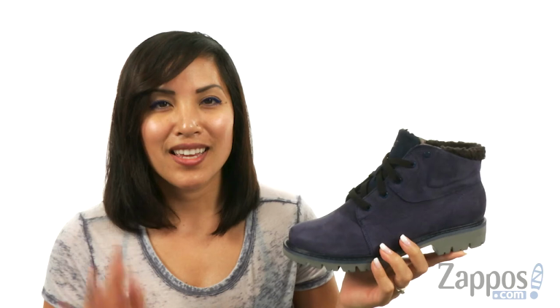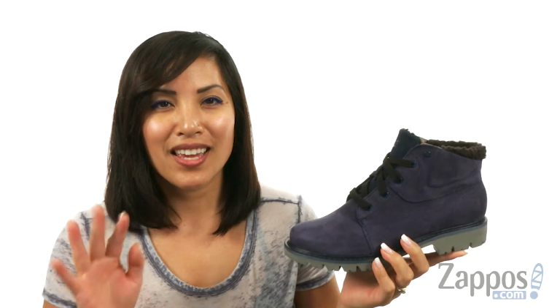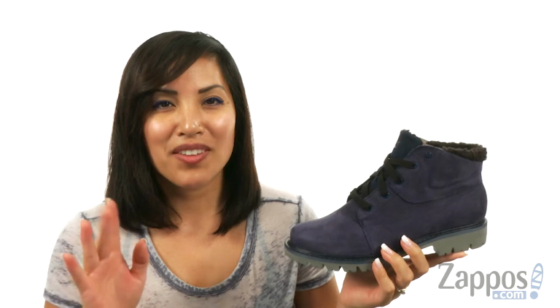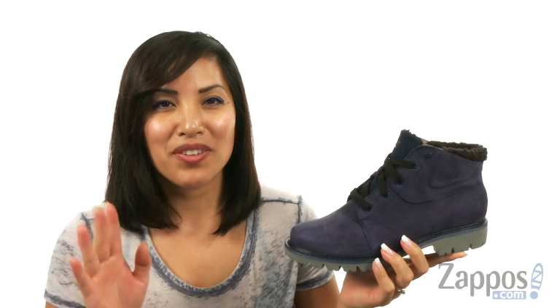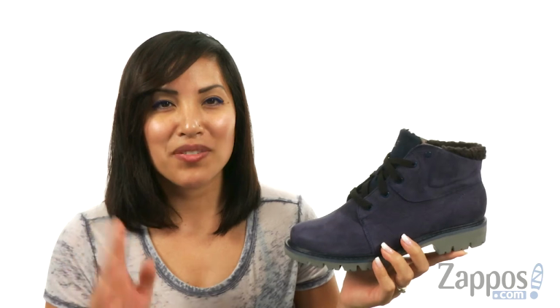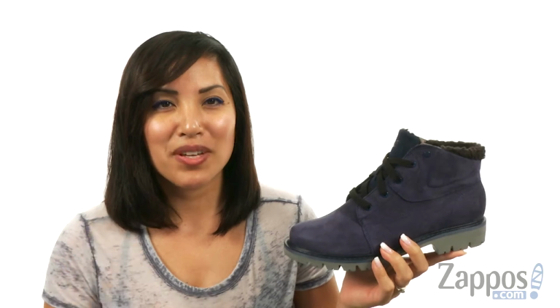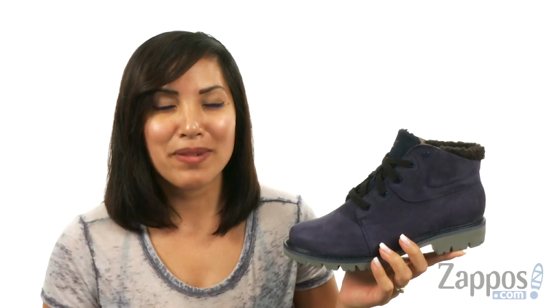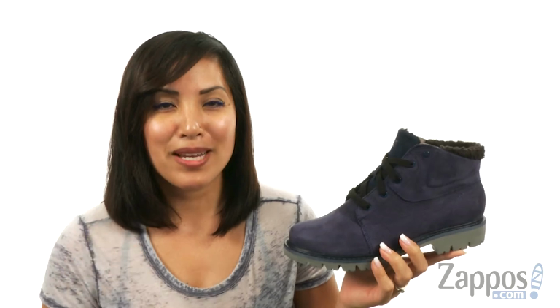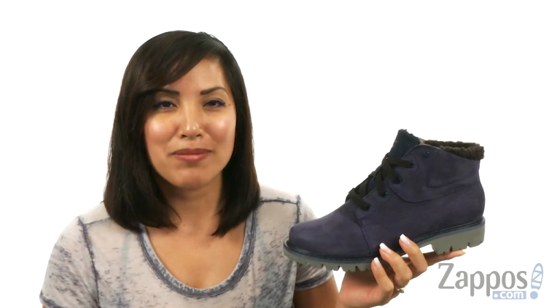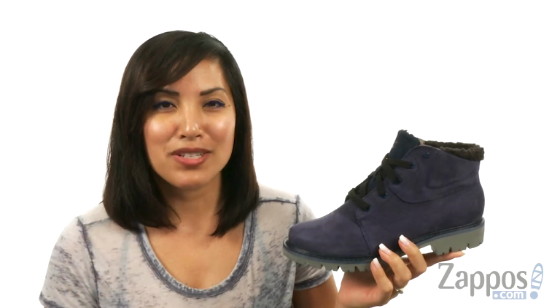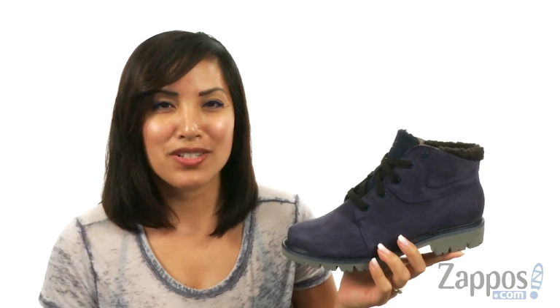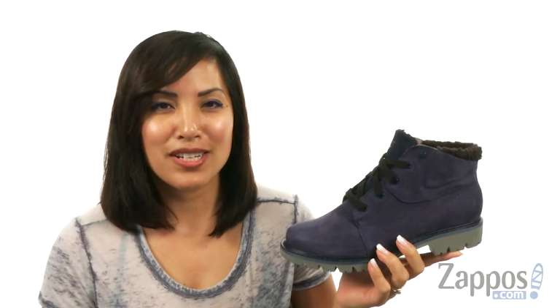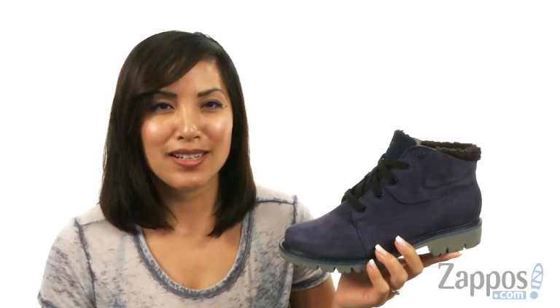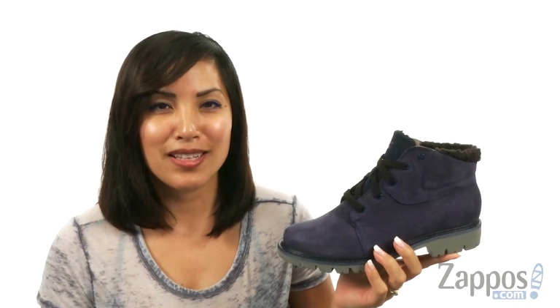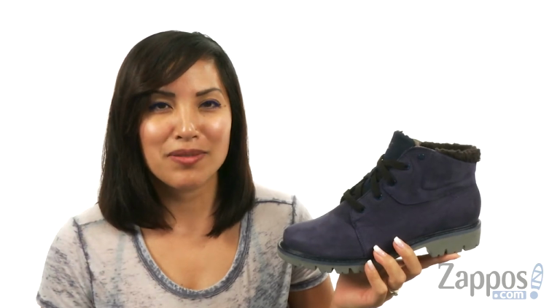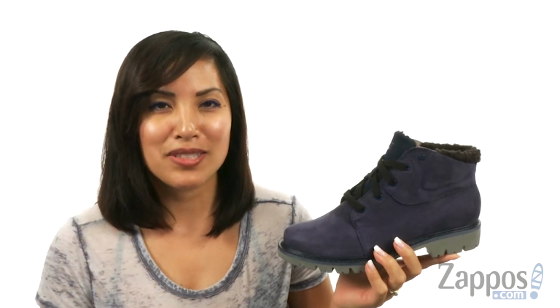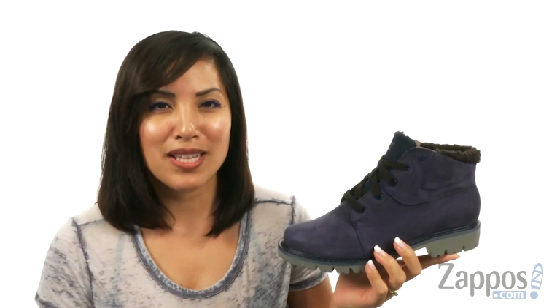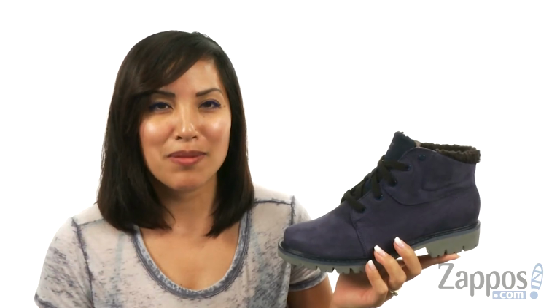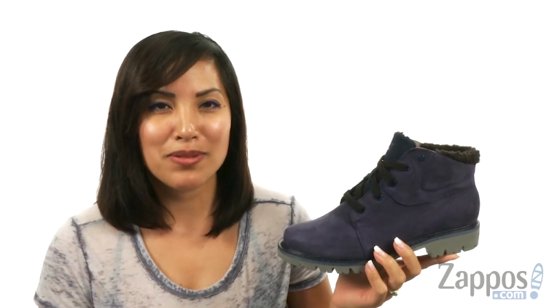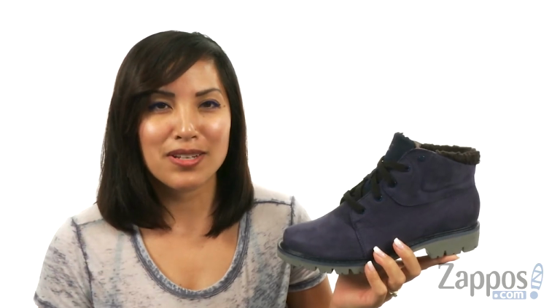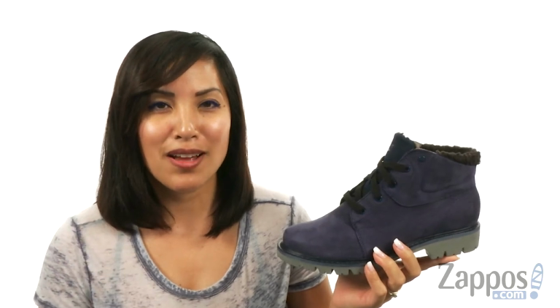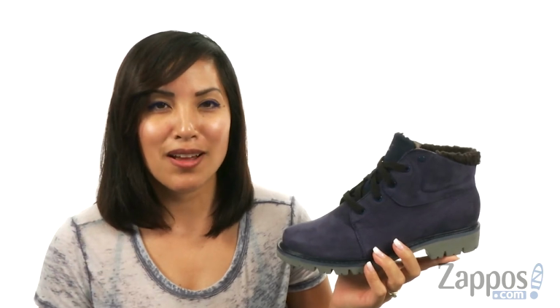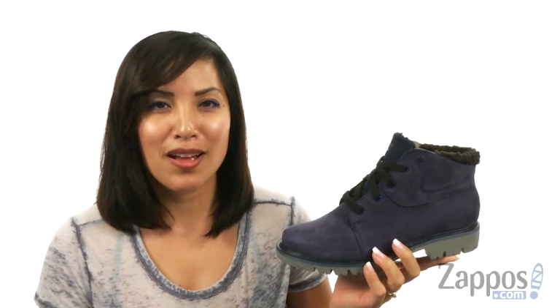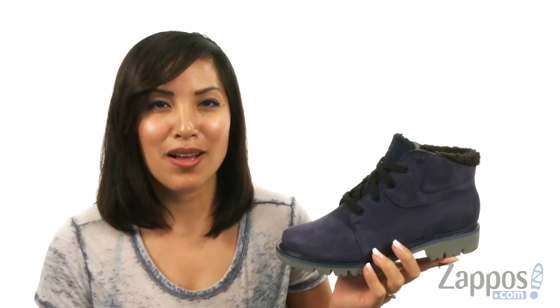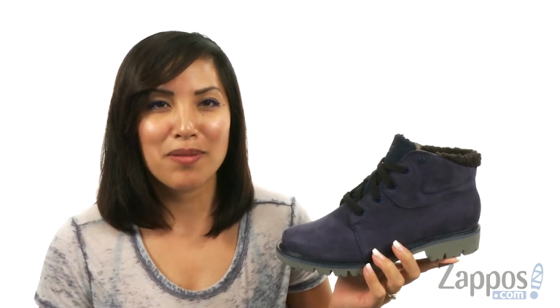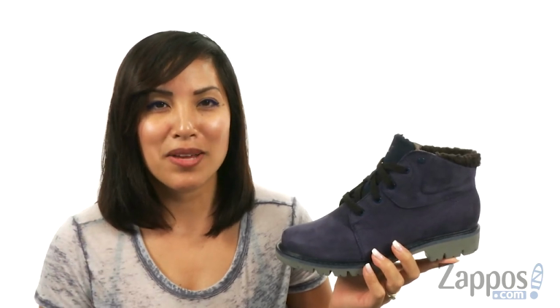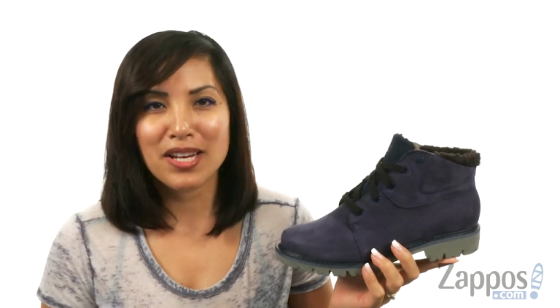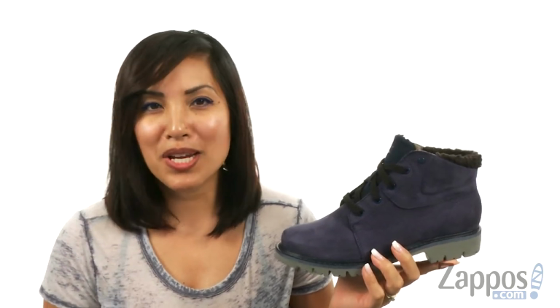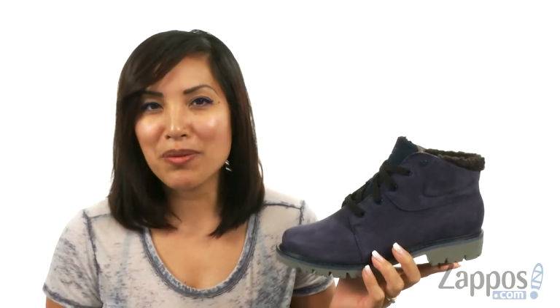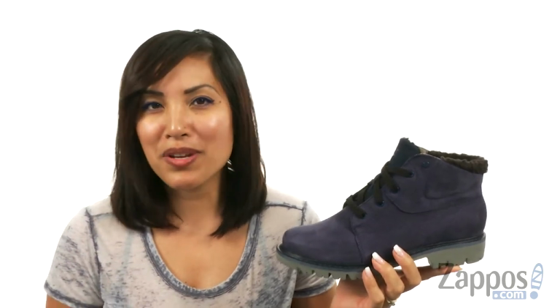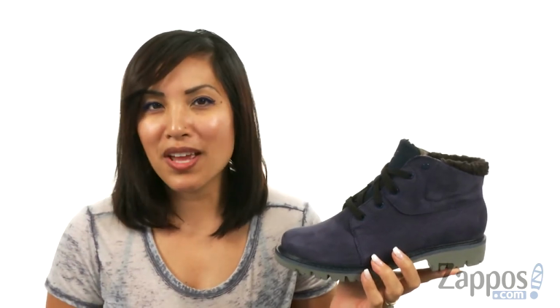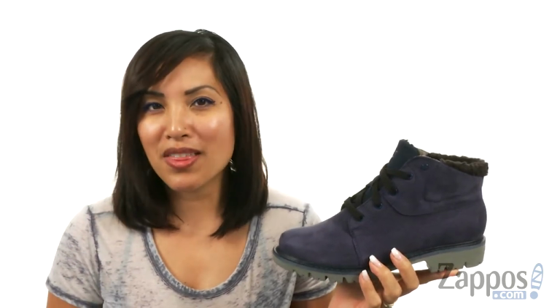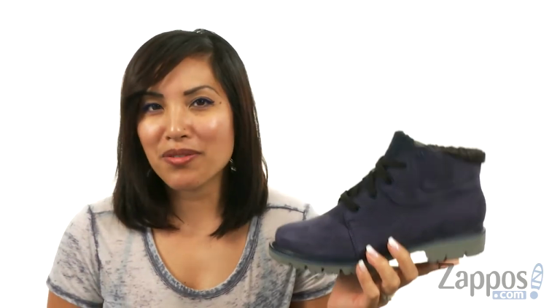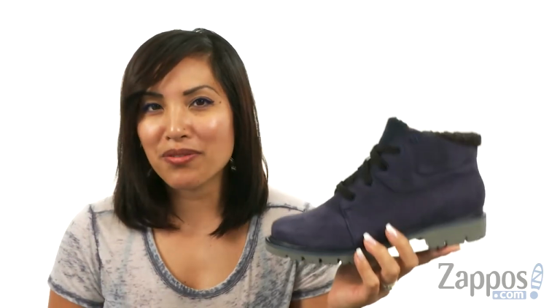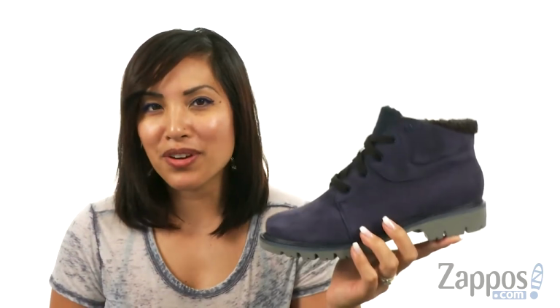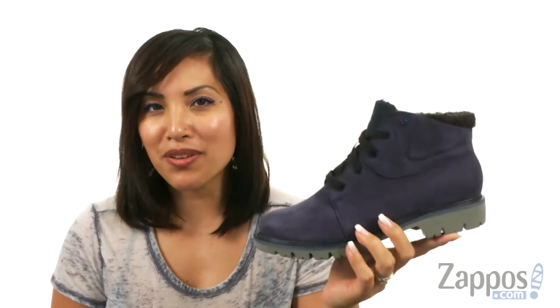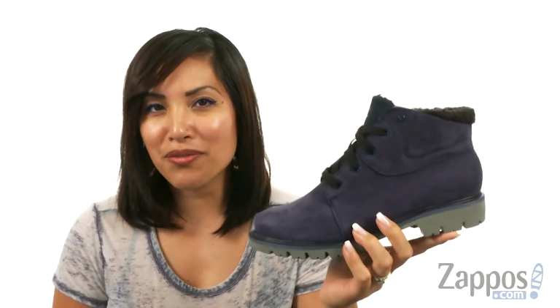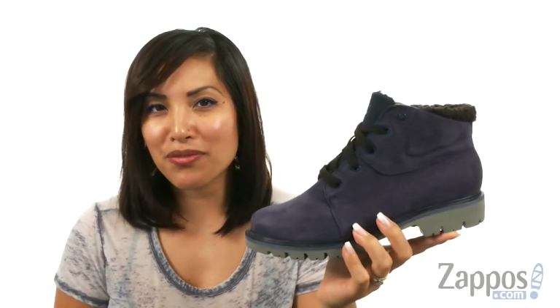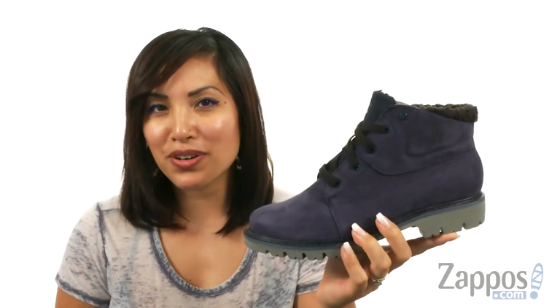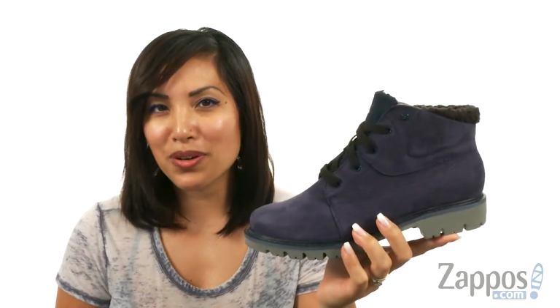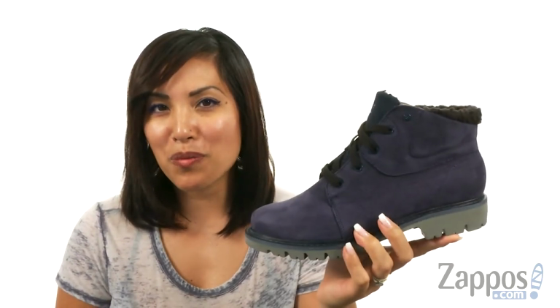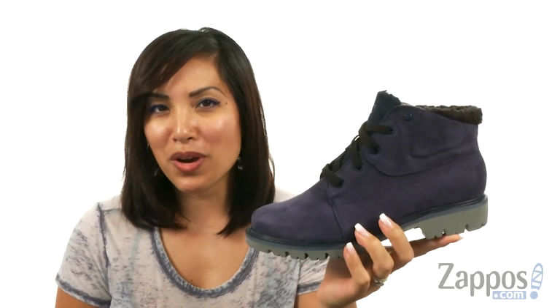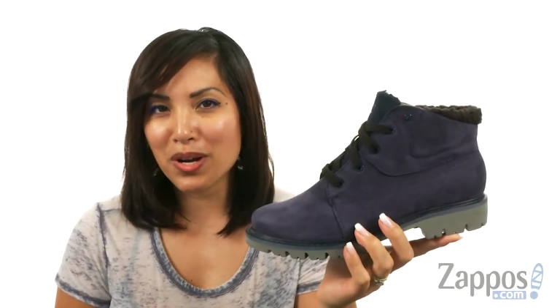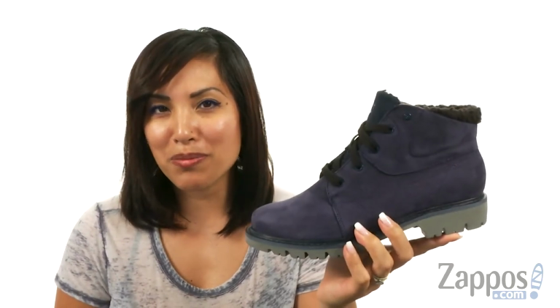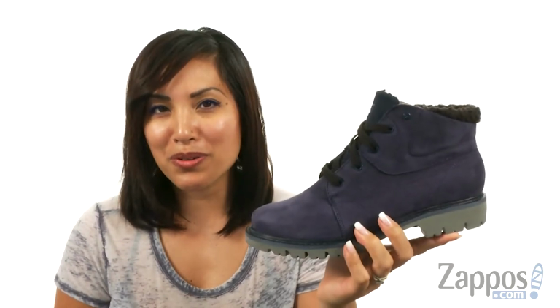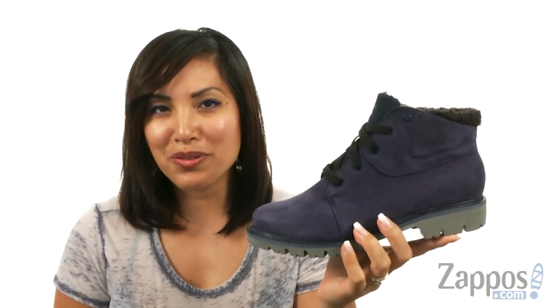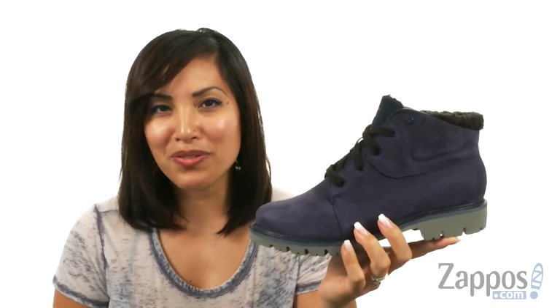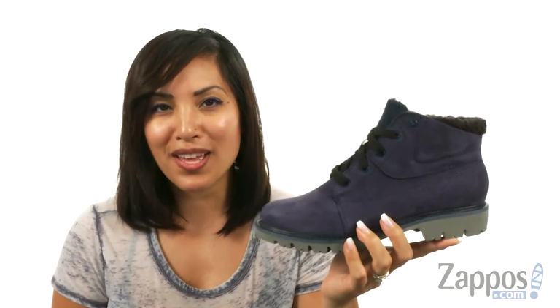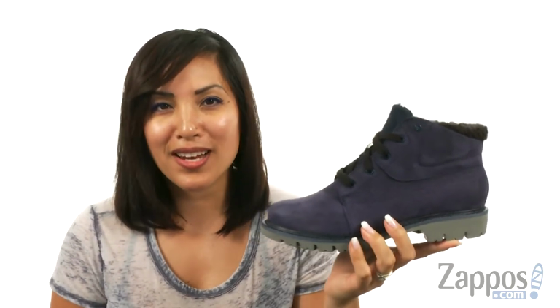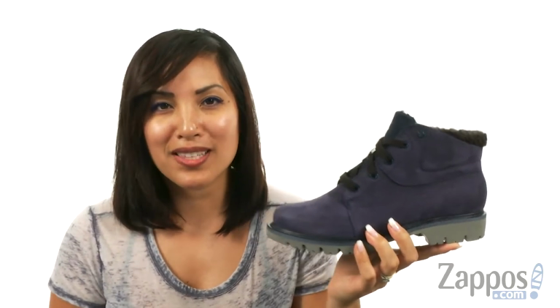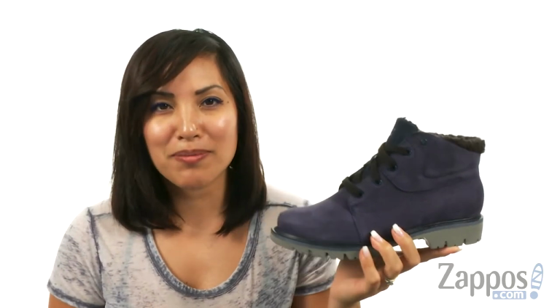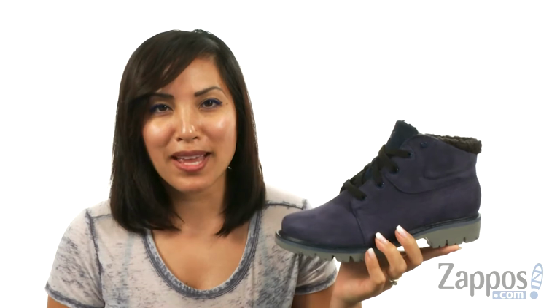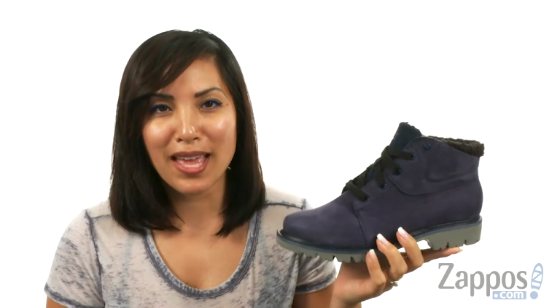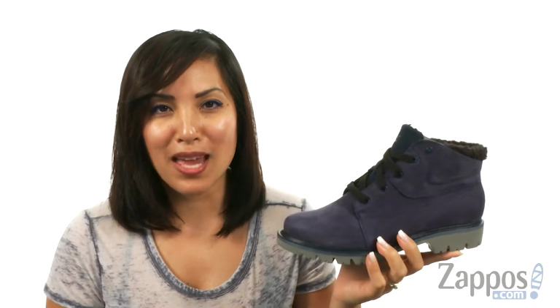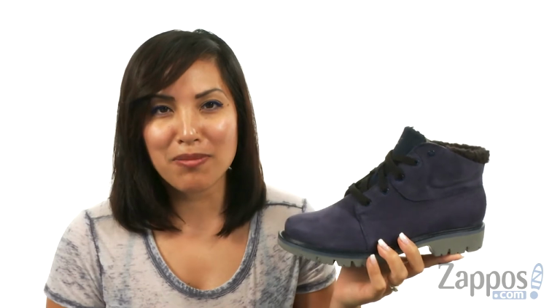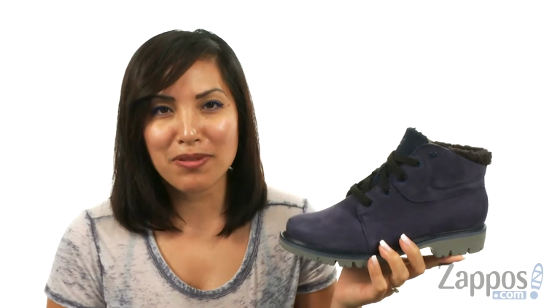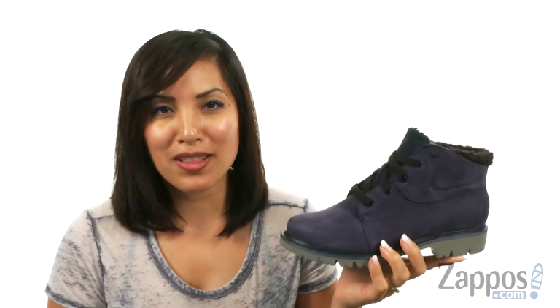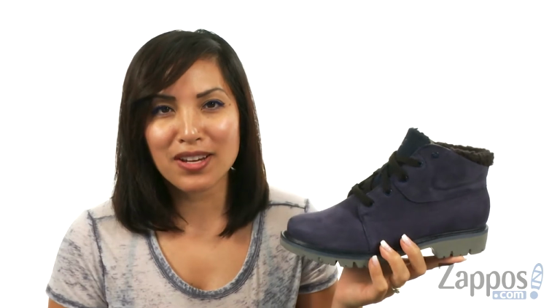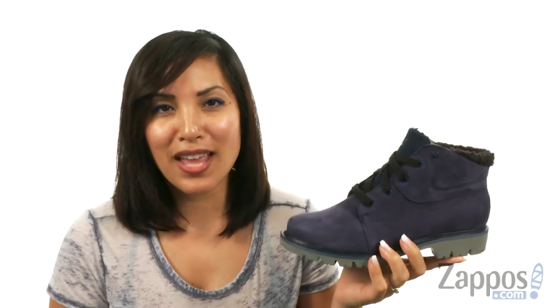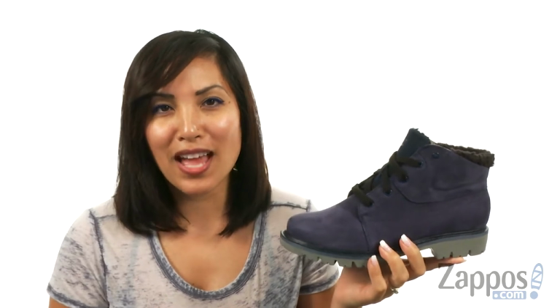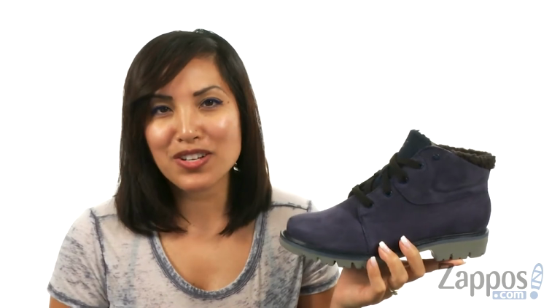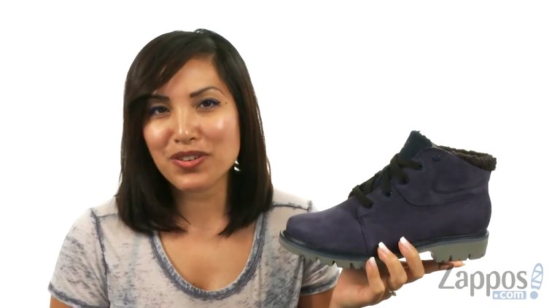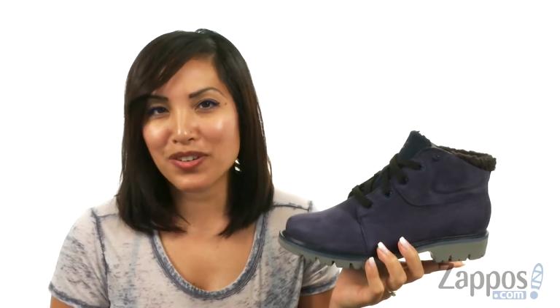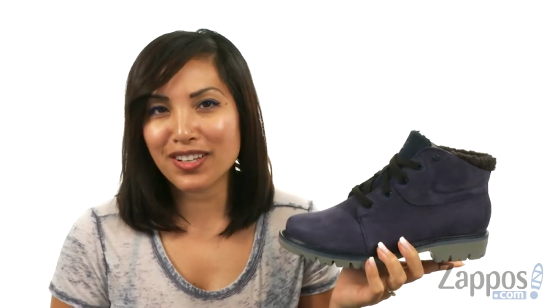Hey everyone, my name is Gina Lynn with Zappos.com and here we have the Fret Fur Waterproof by Caterpillar Casual.